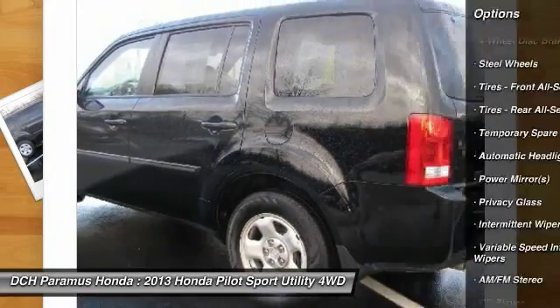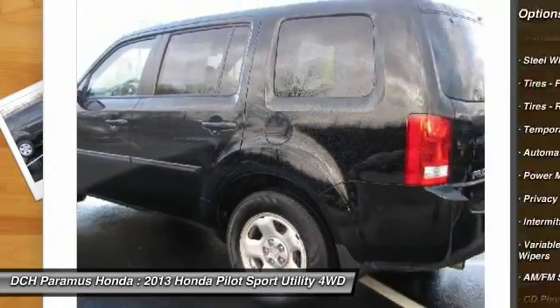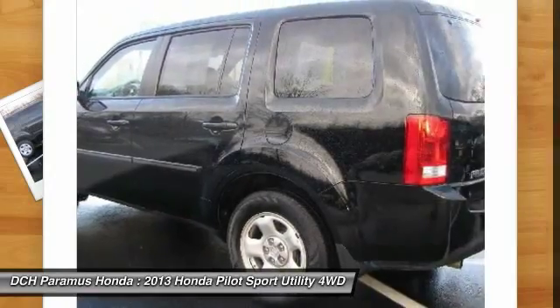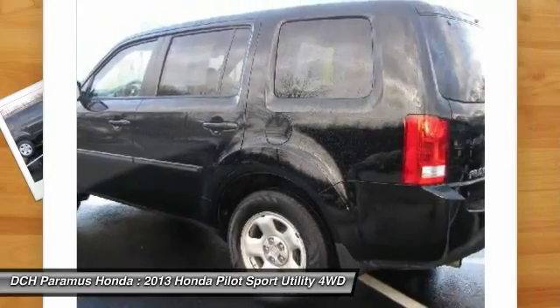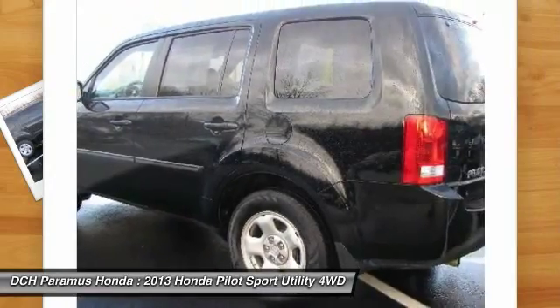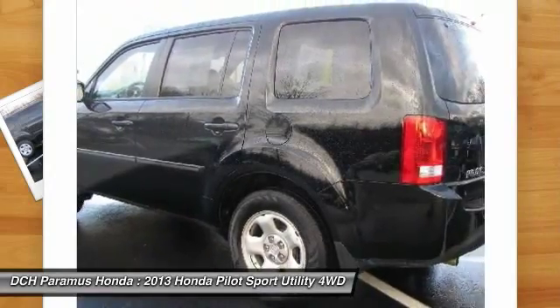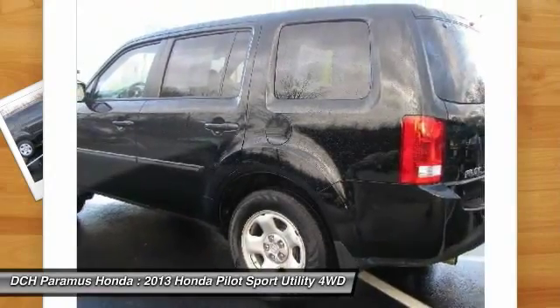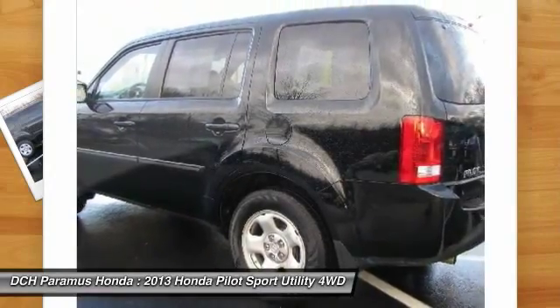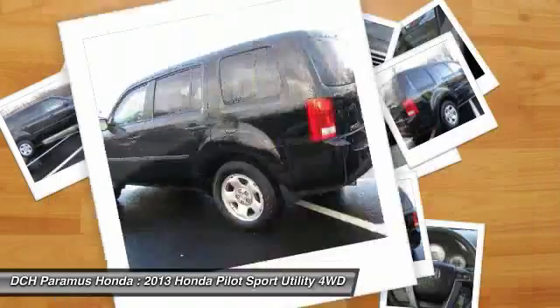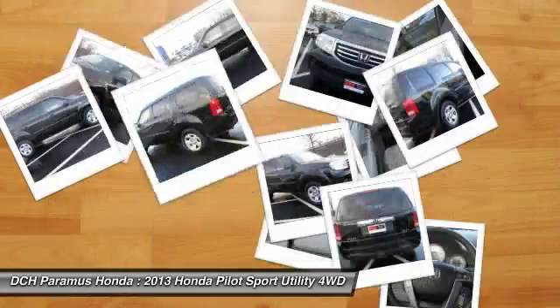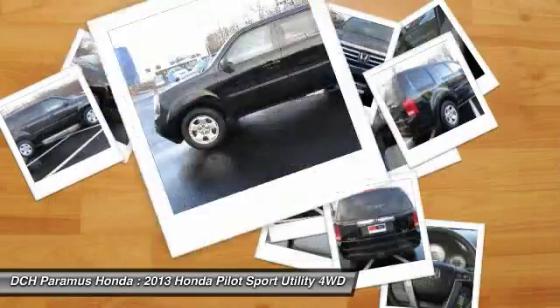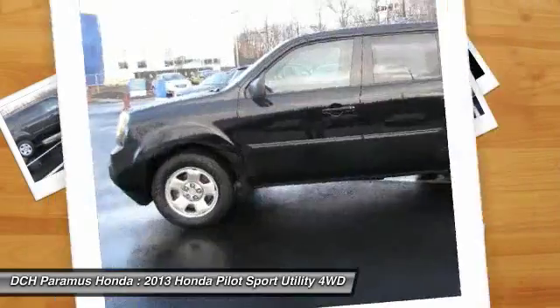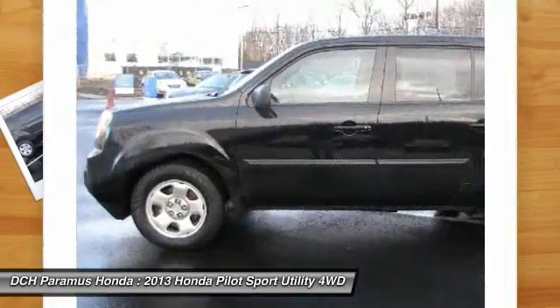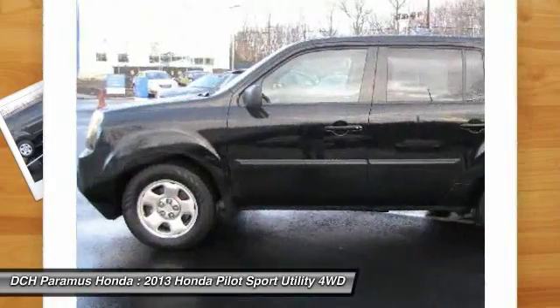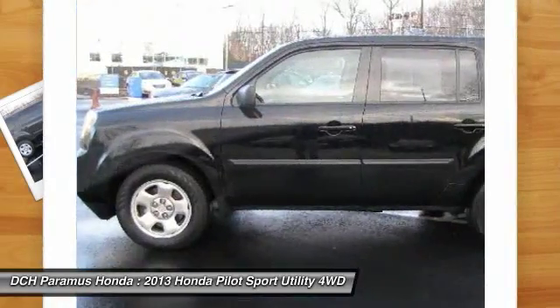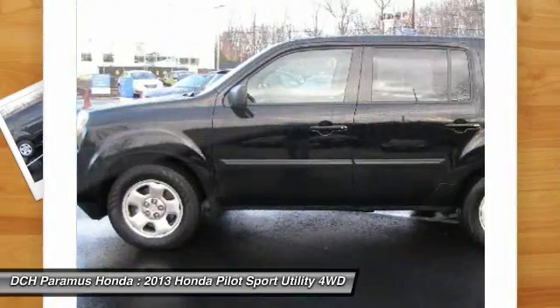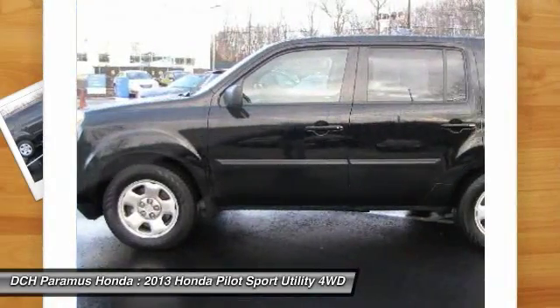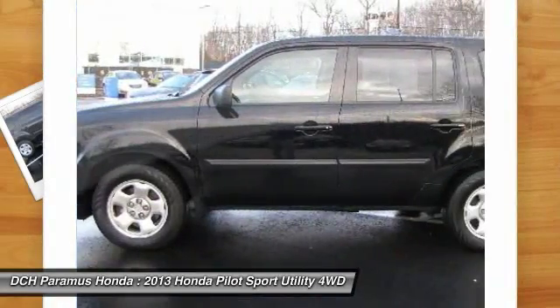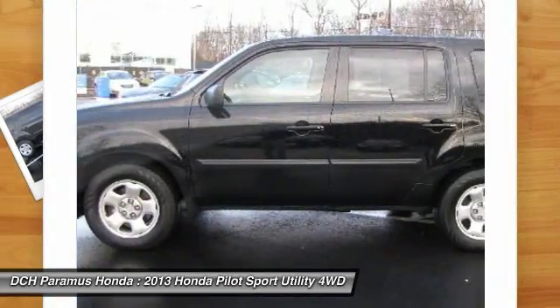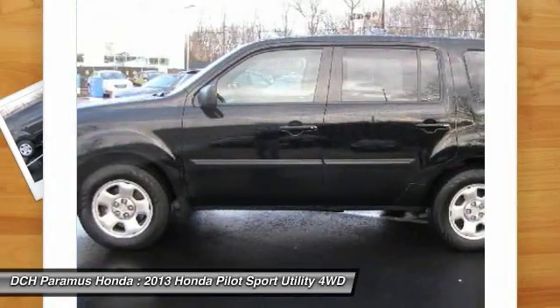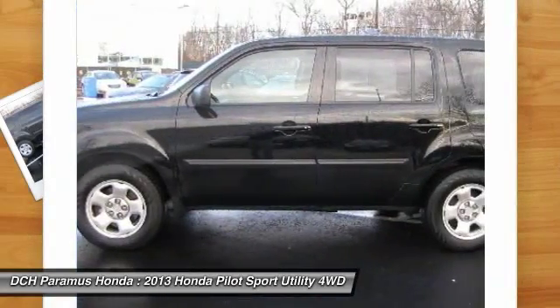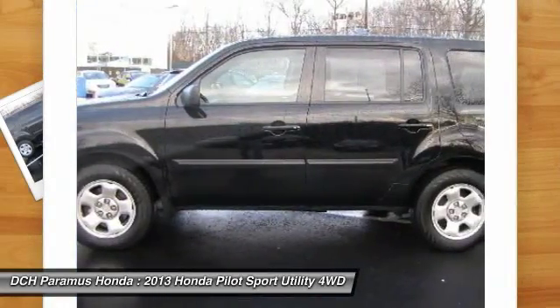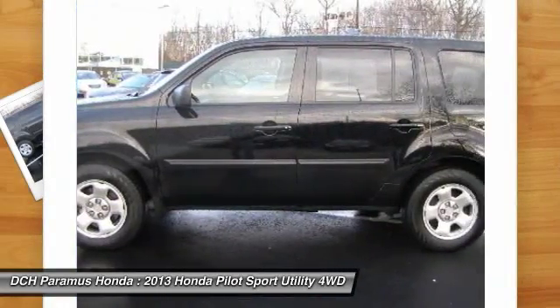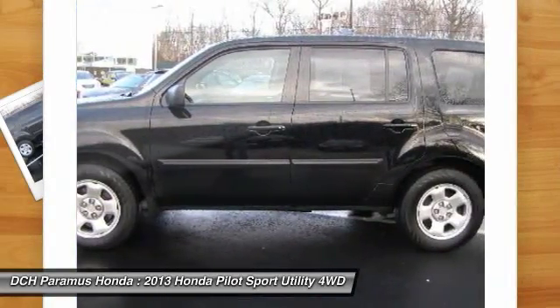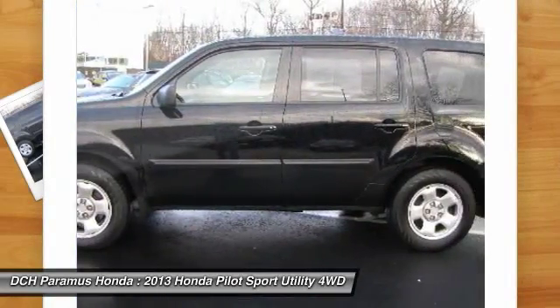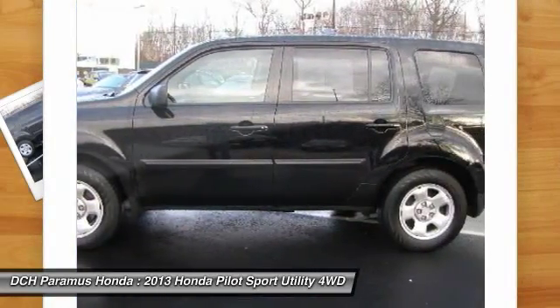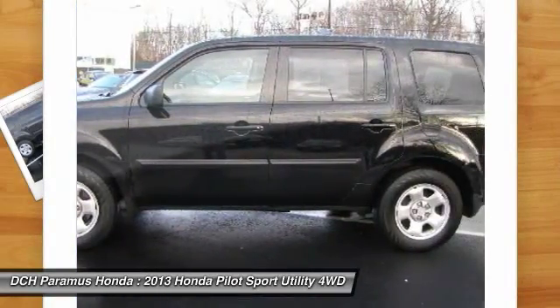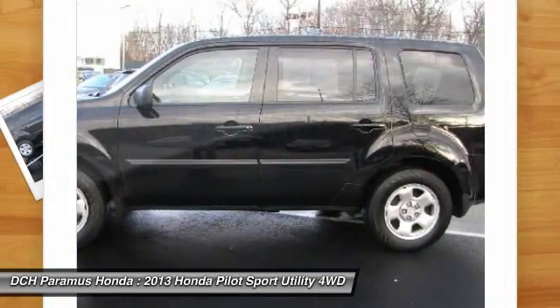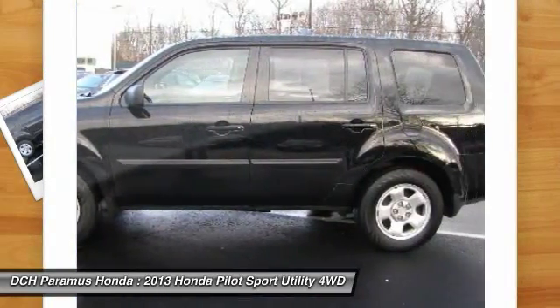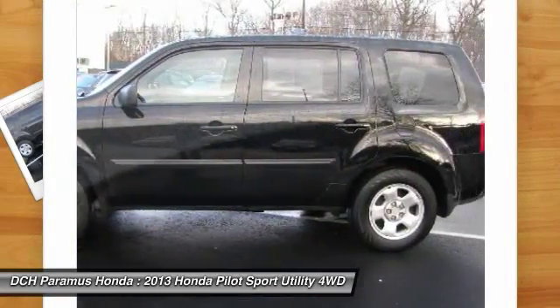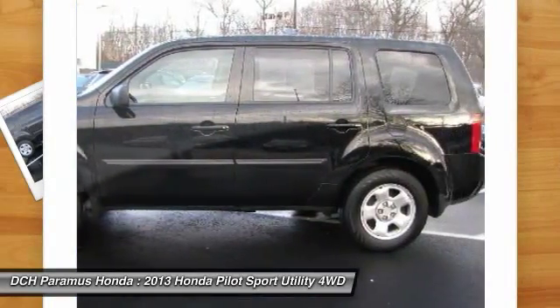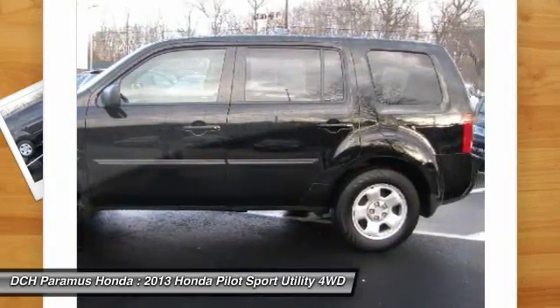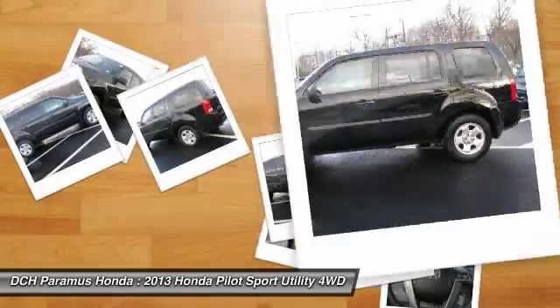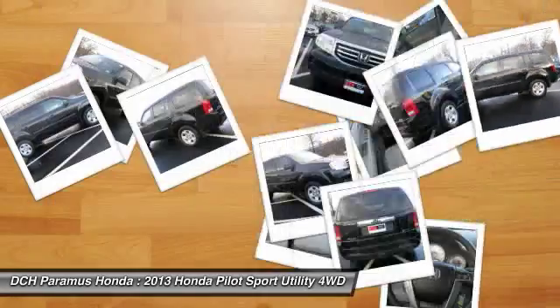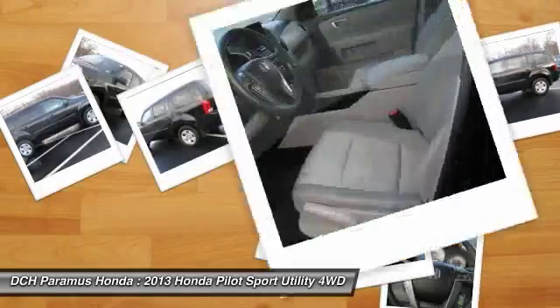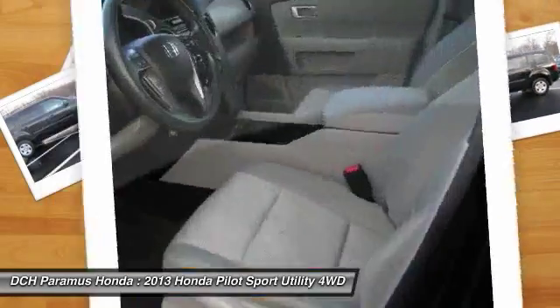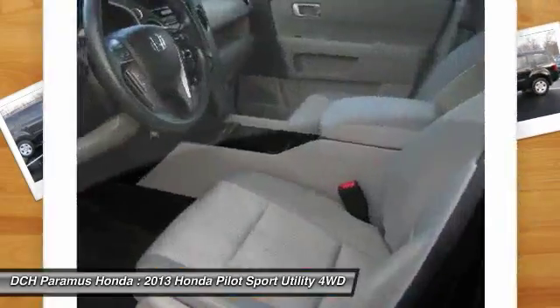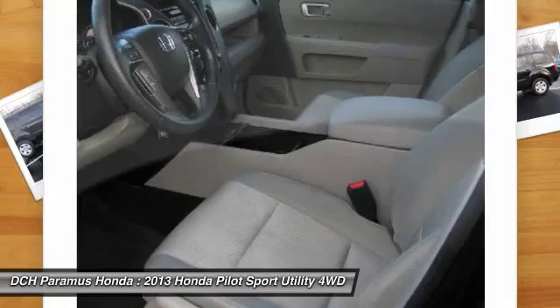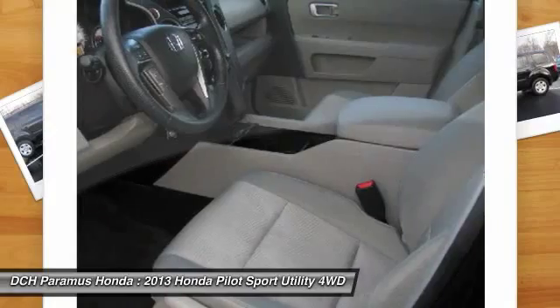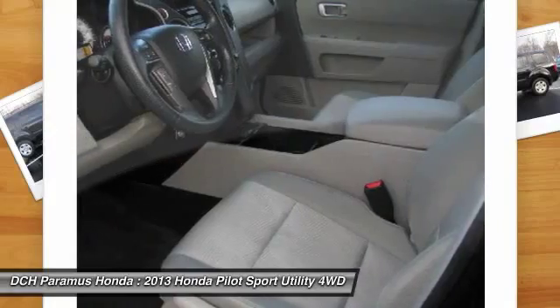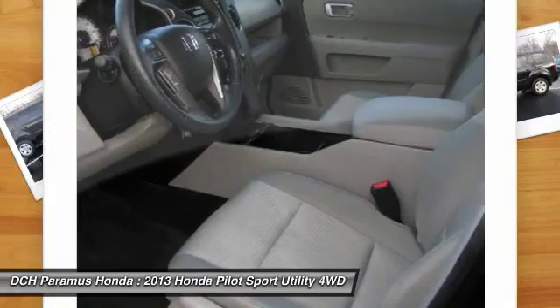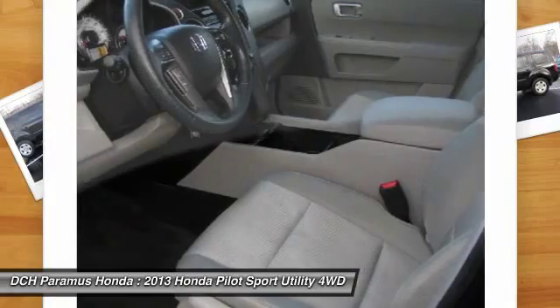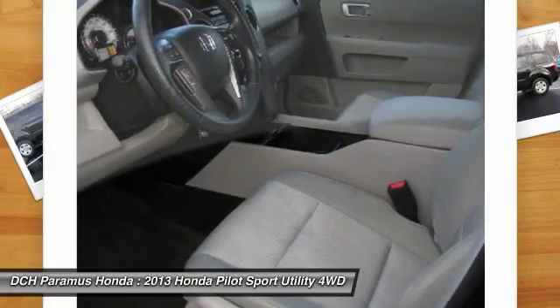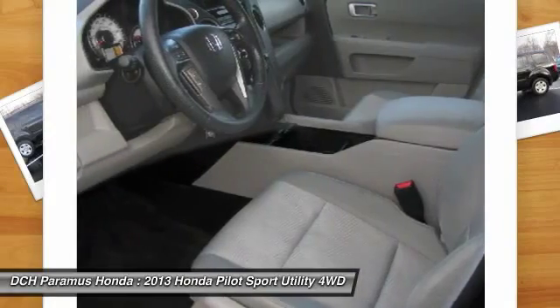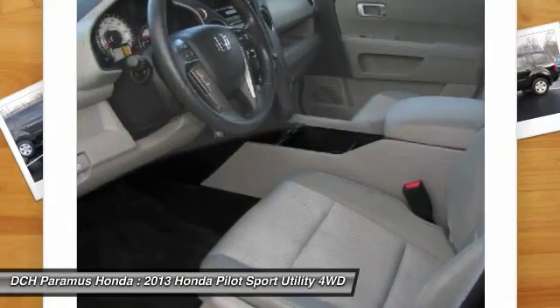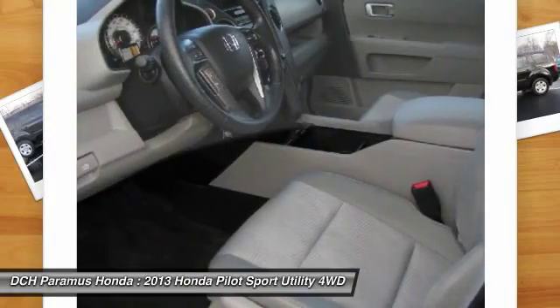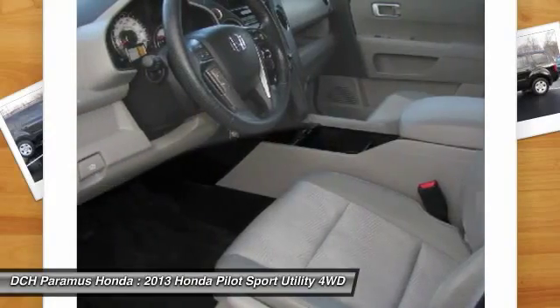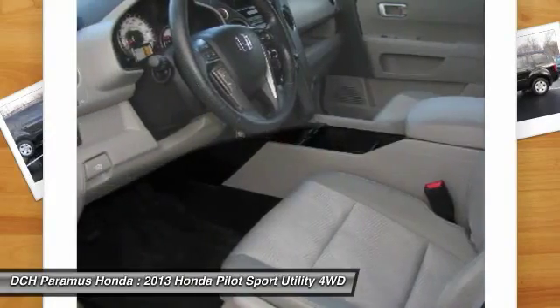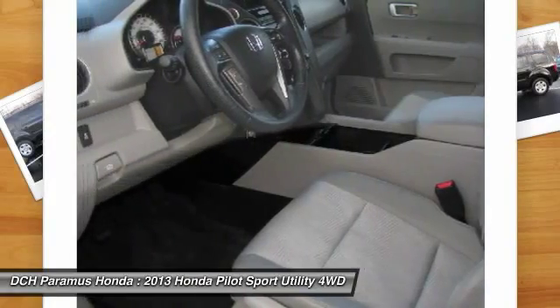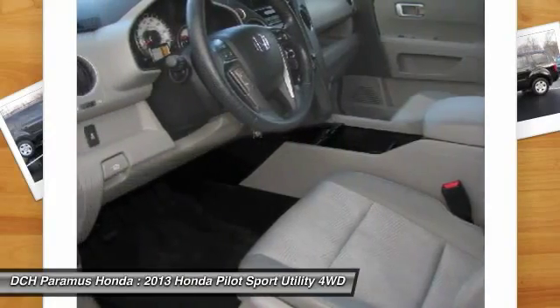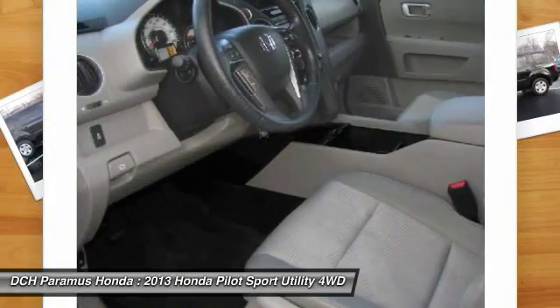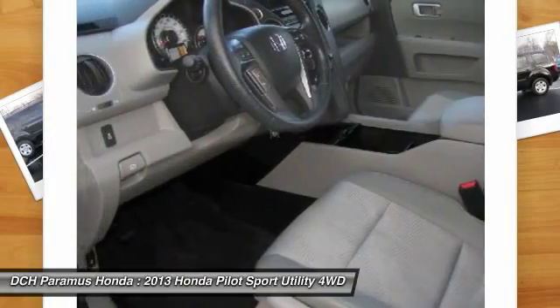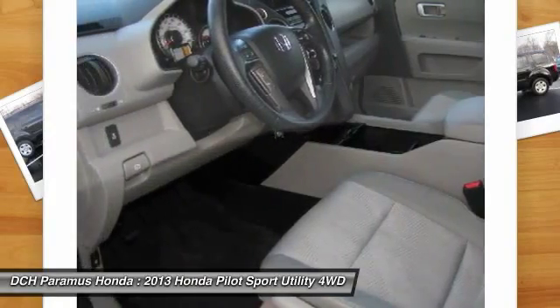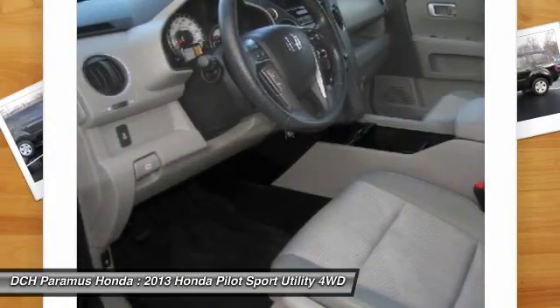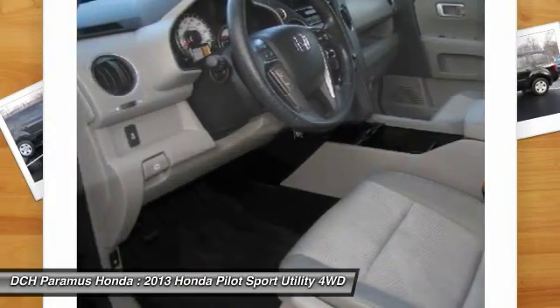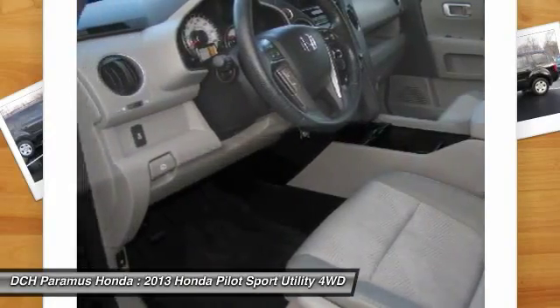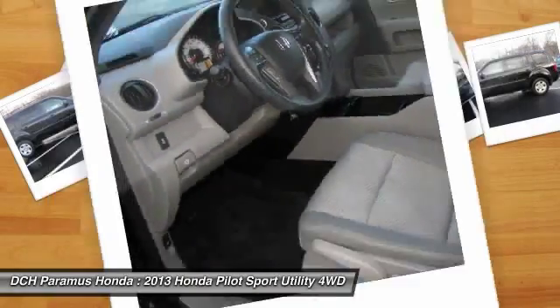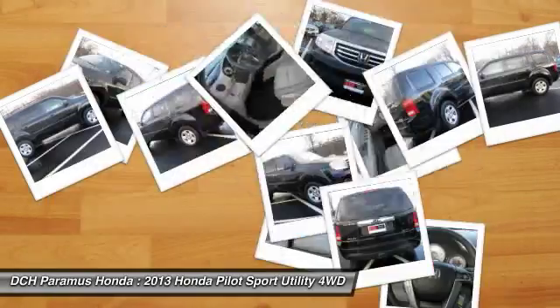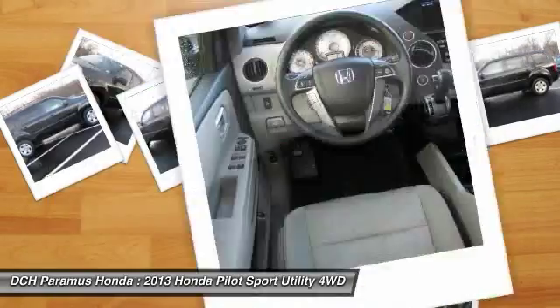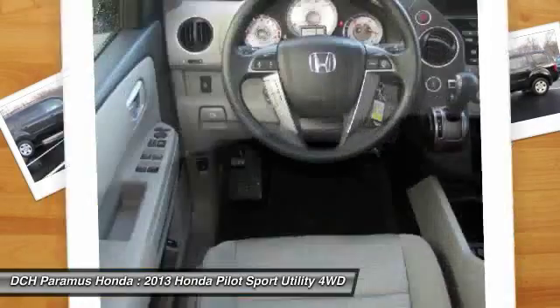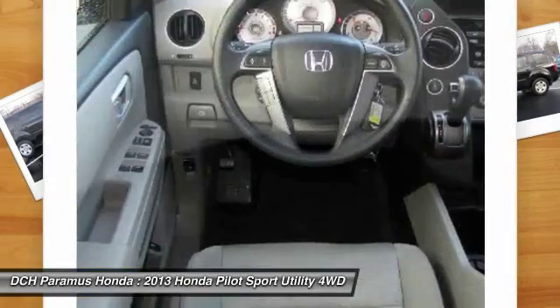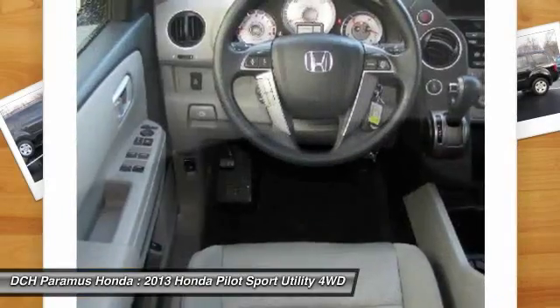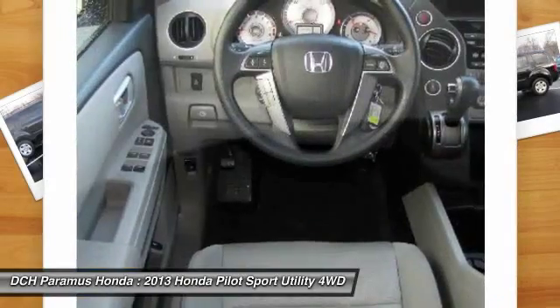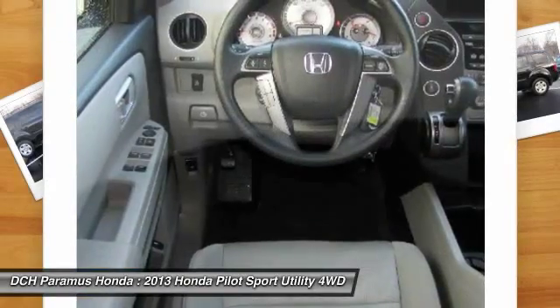Backup camera, stability control, traction control, Bluetooth, power steering, and adjustable steering wheel.